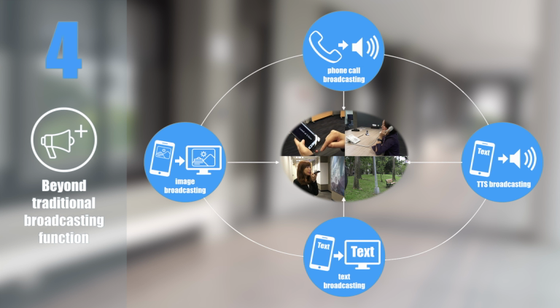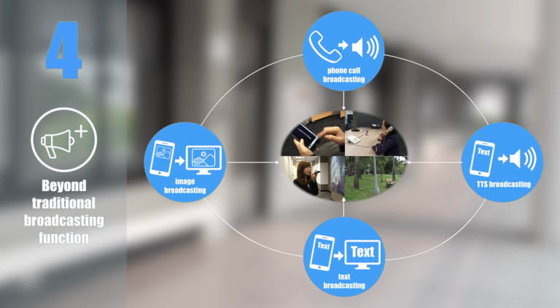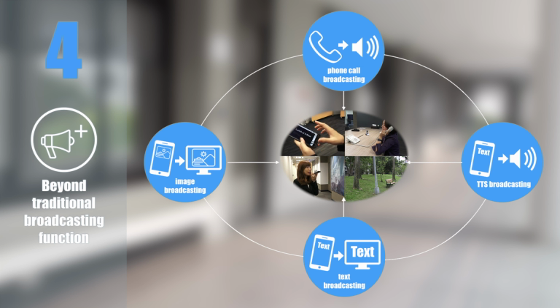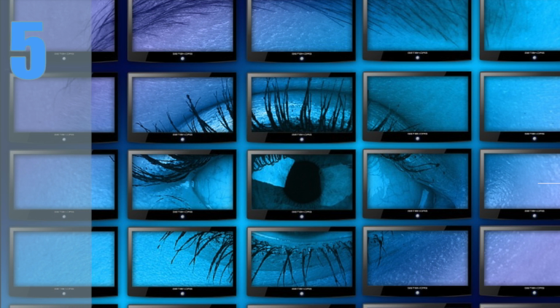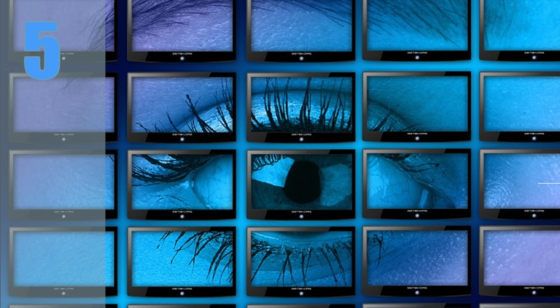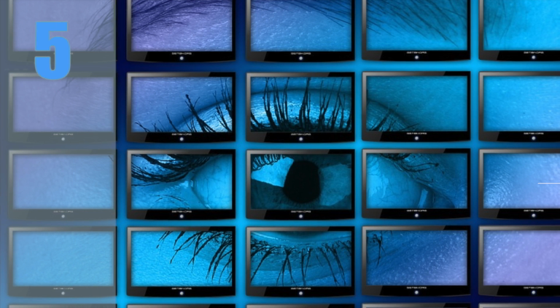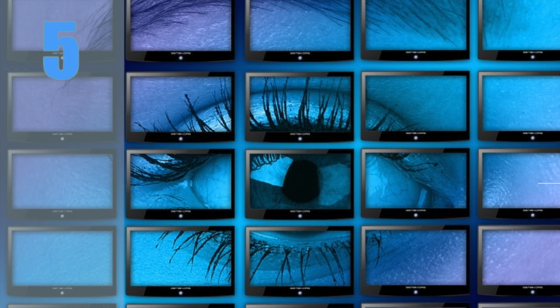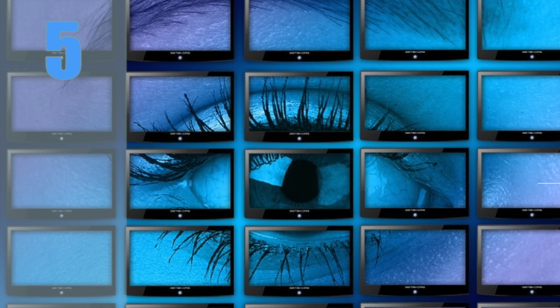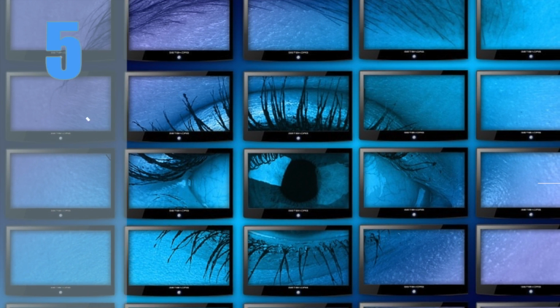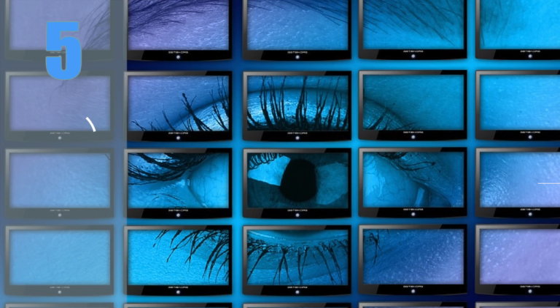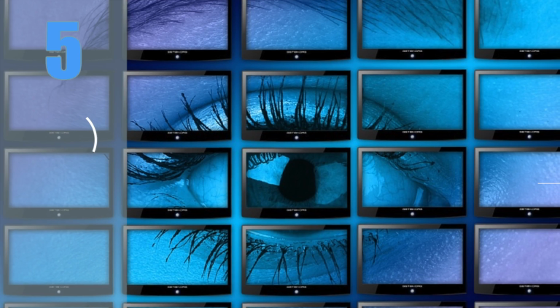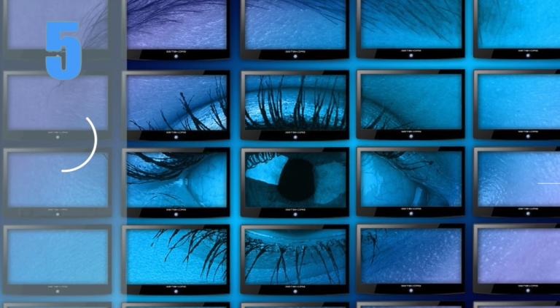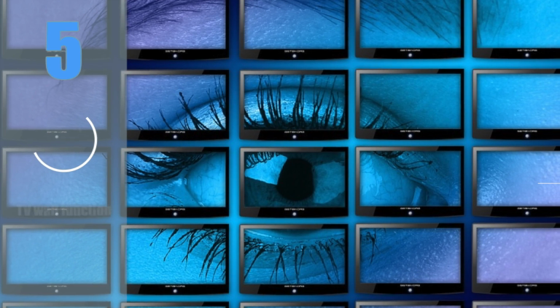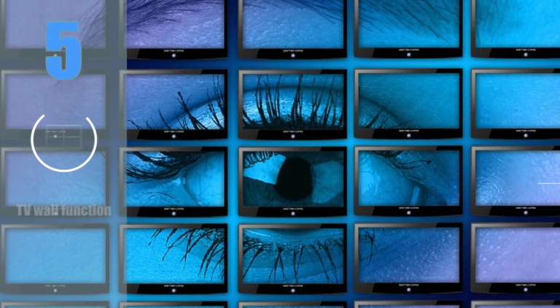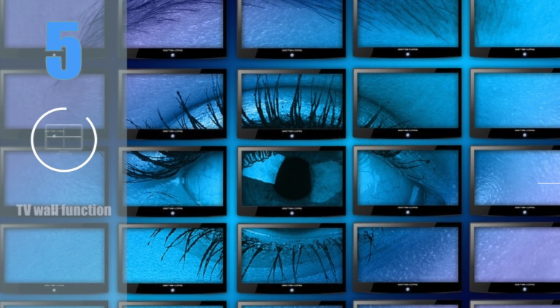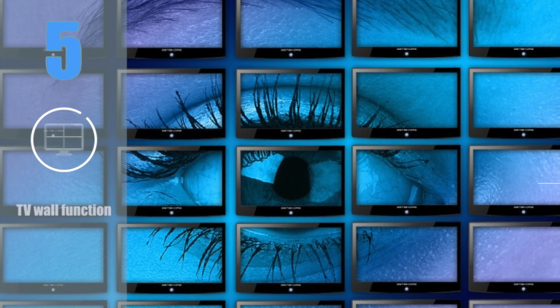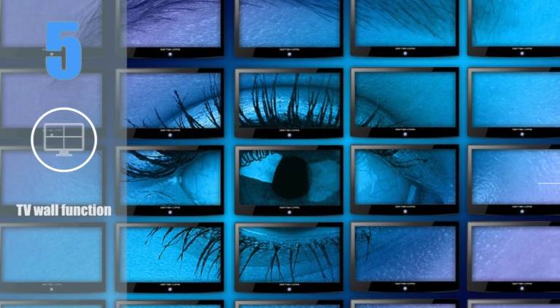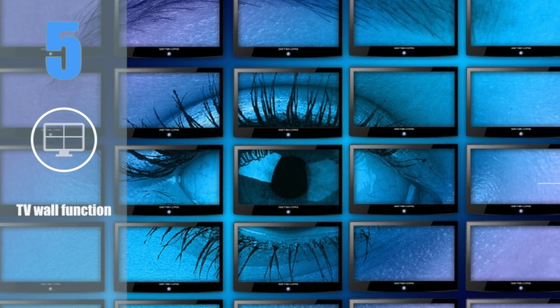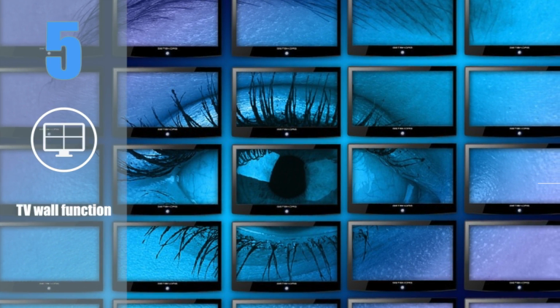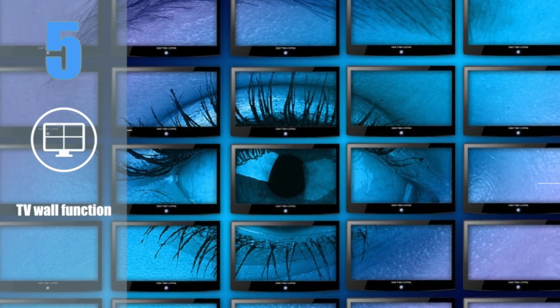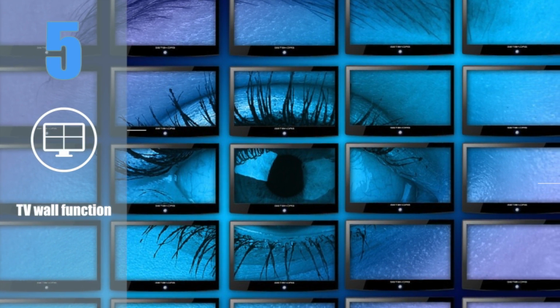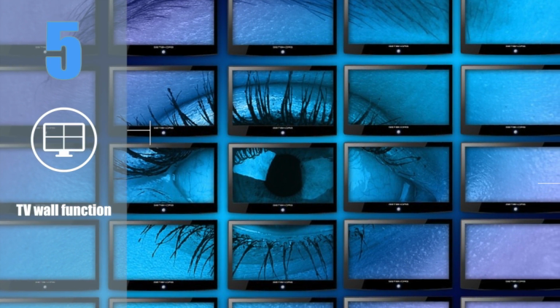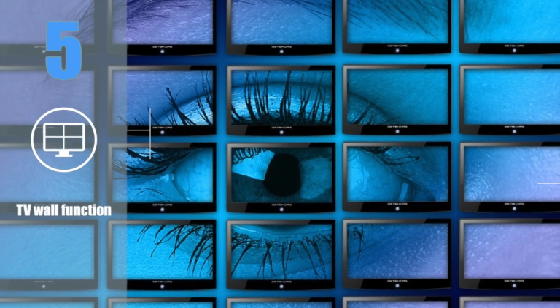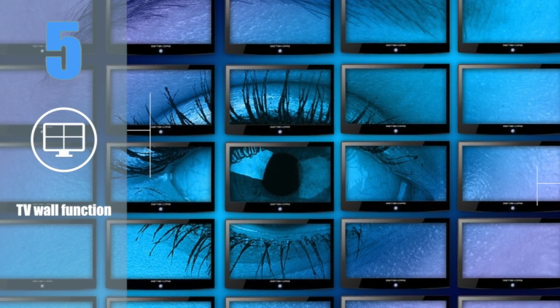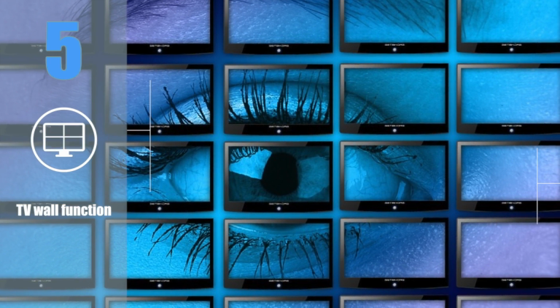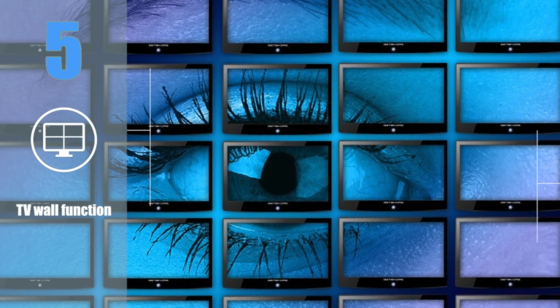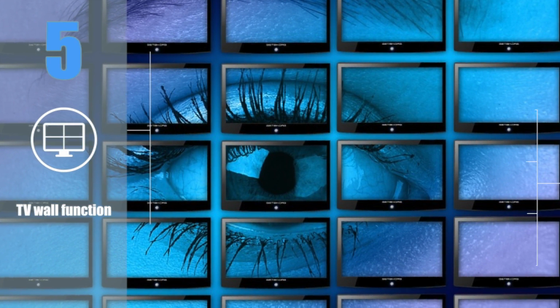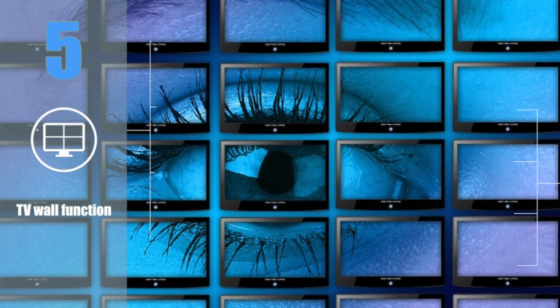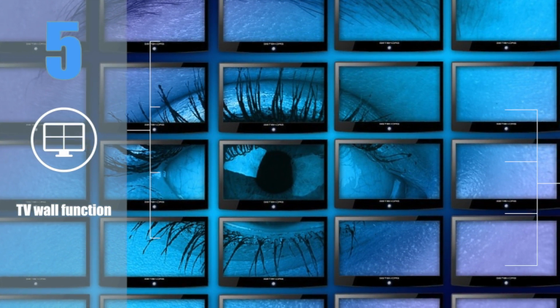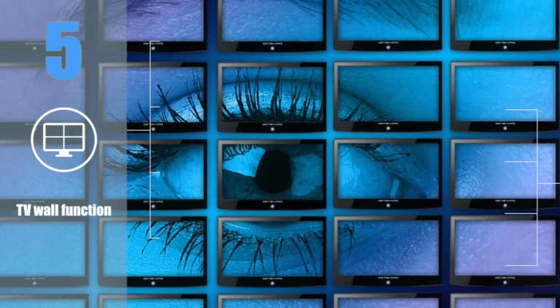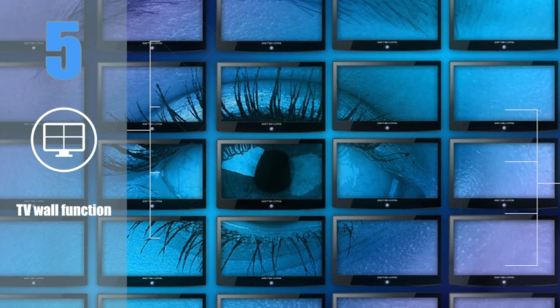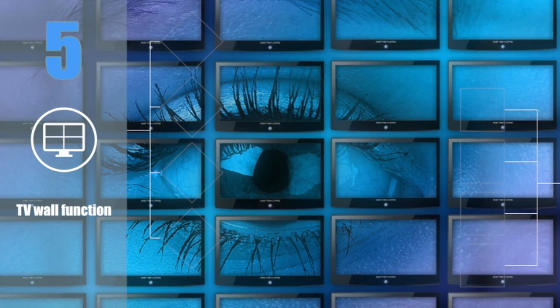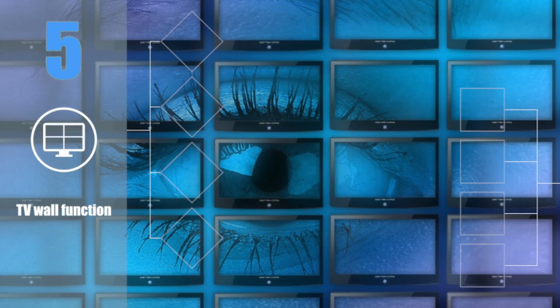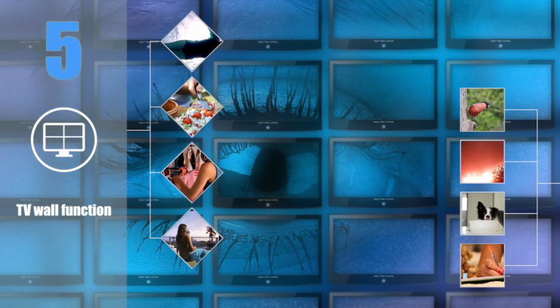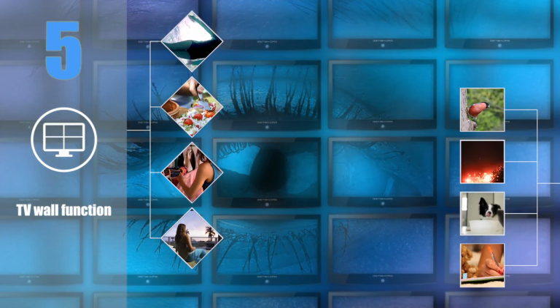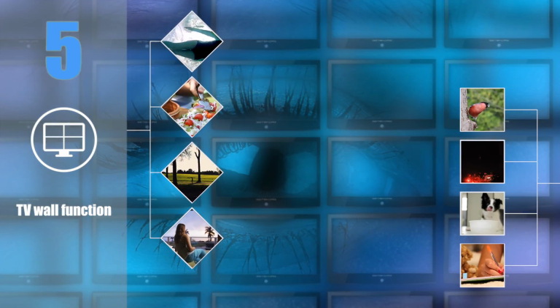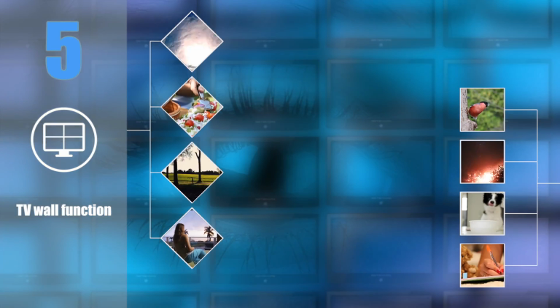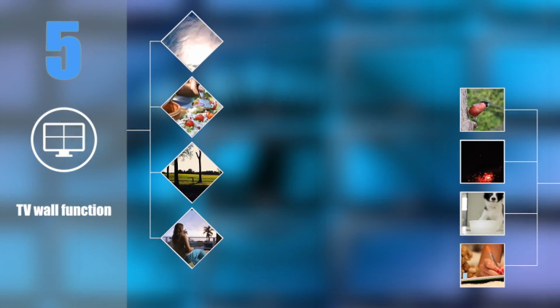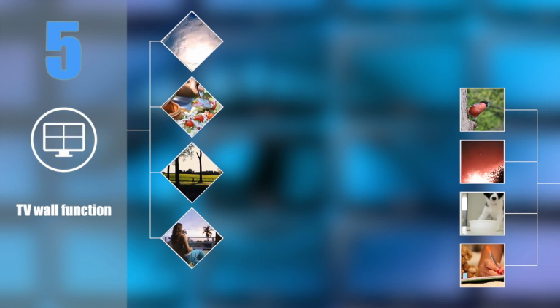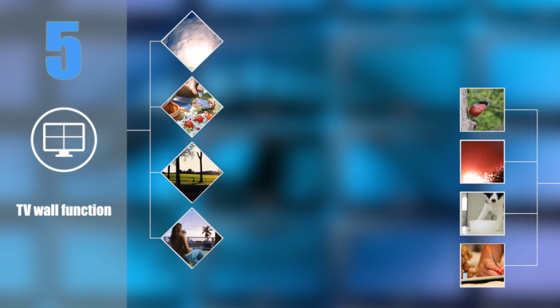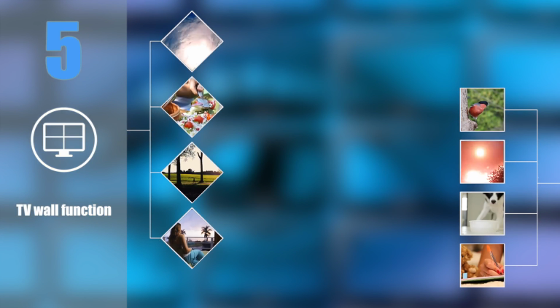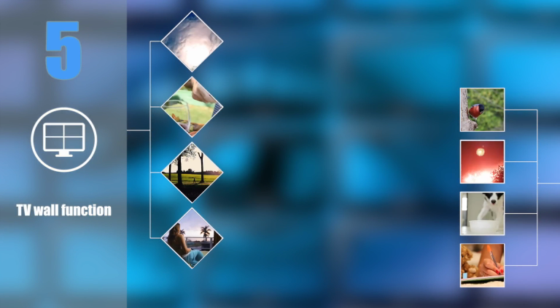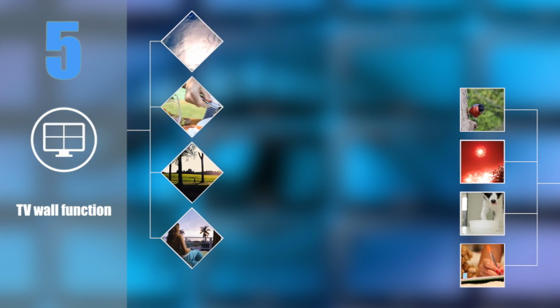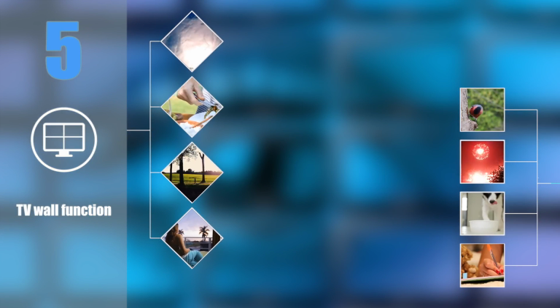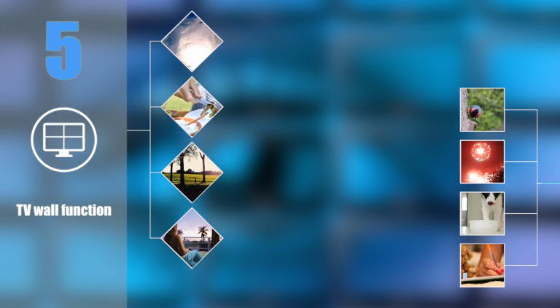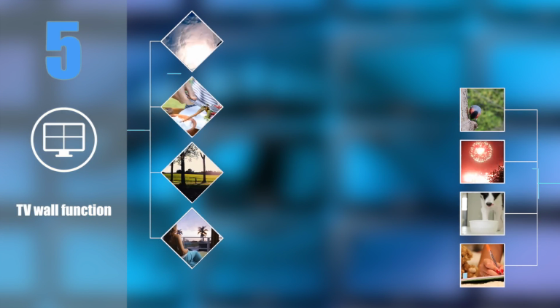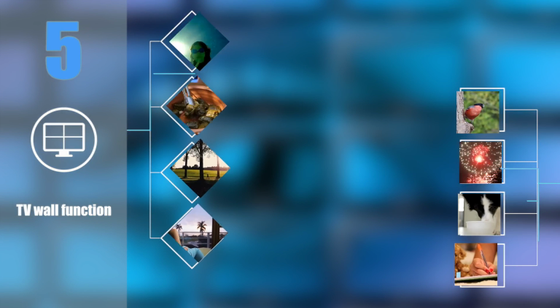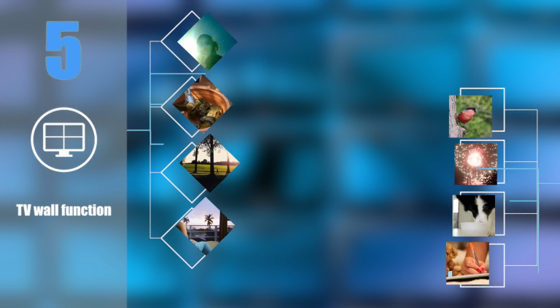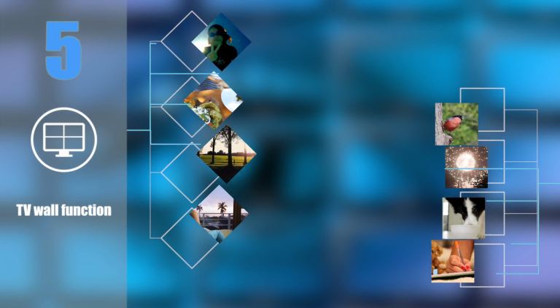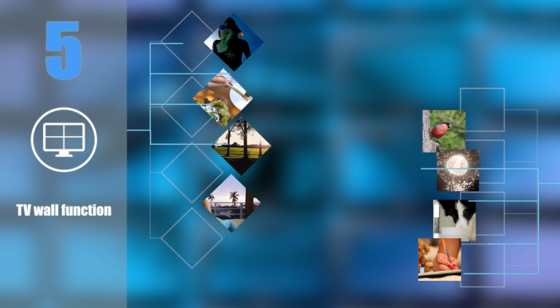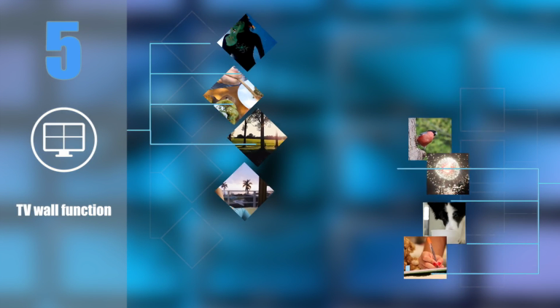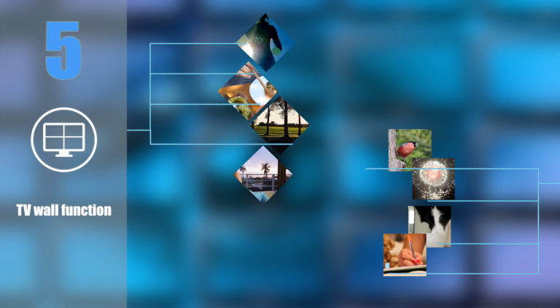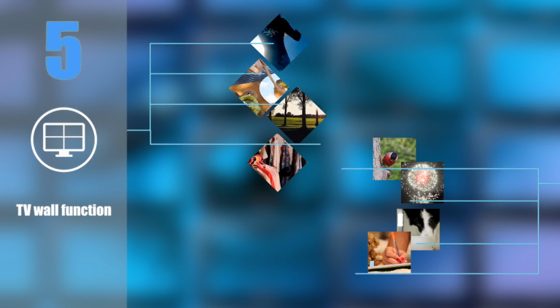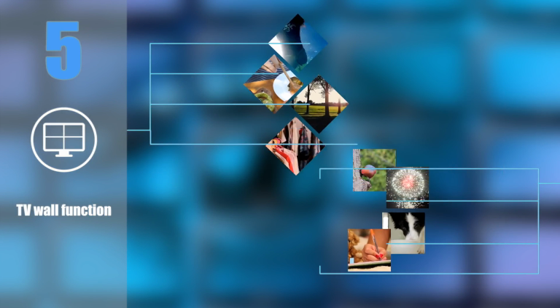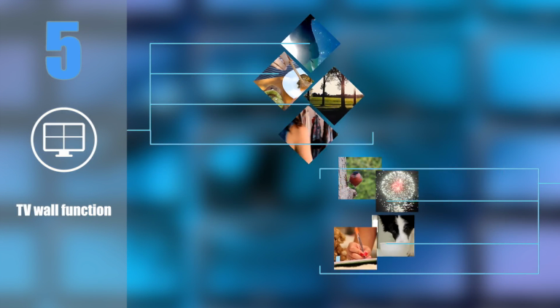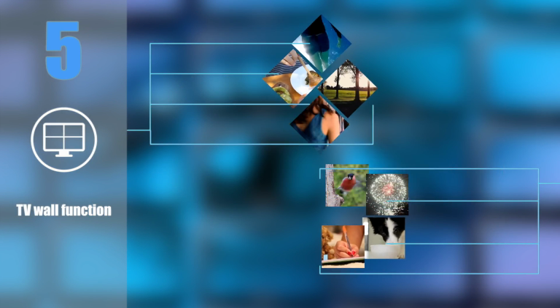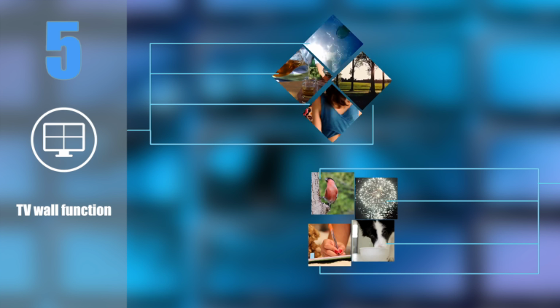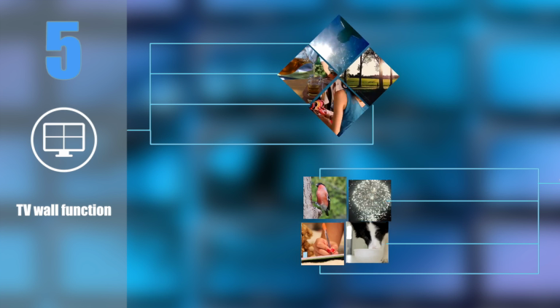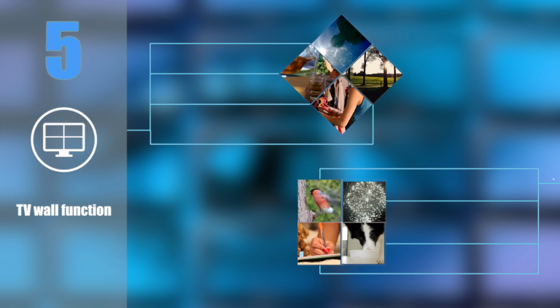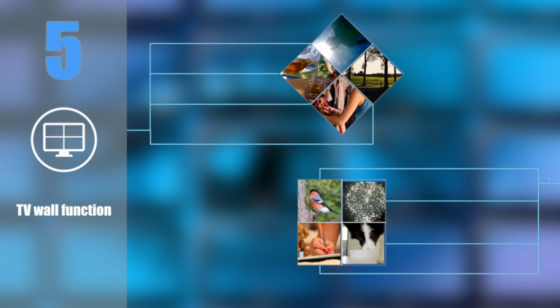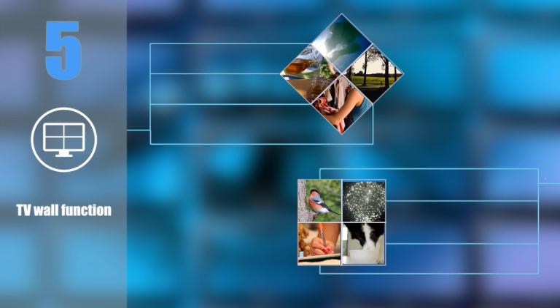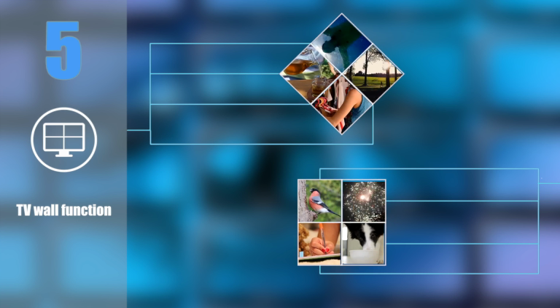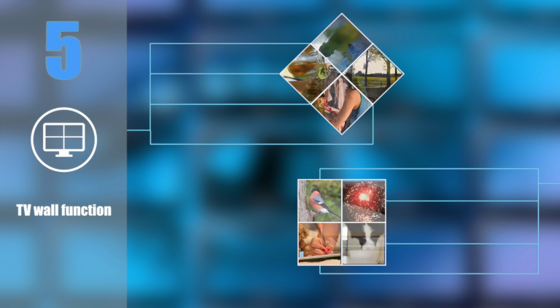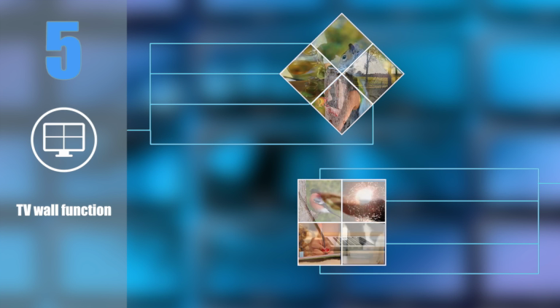Feature 5: TV wall function. Any network node can be a digital signage display, and you can create any kind of screen image layout.